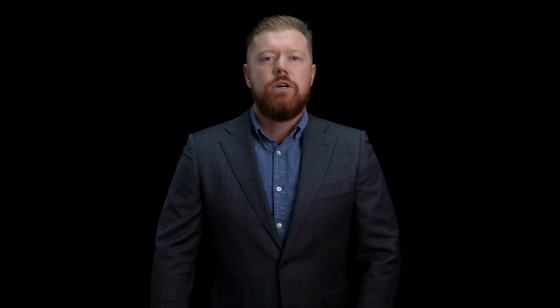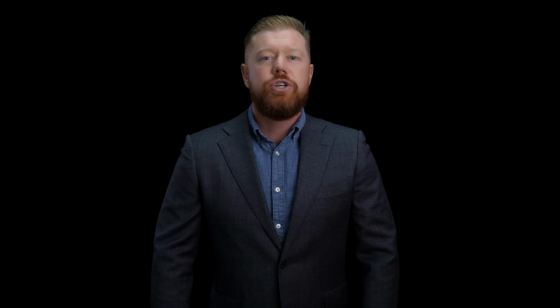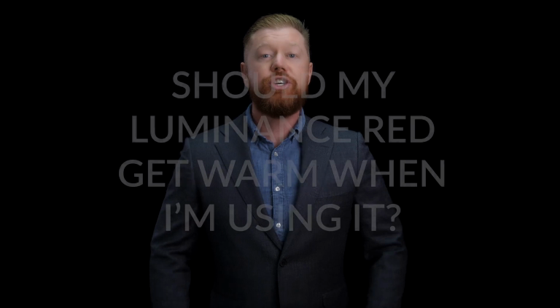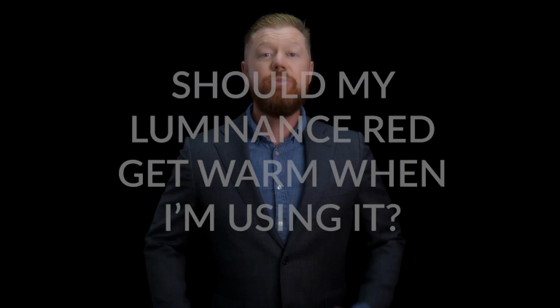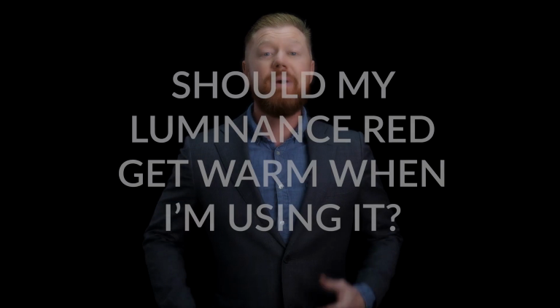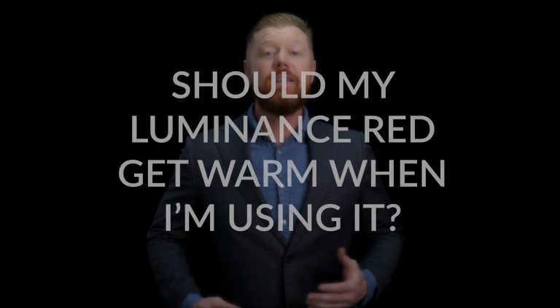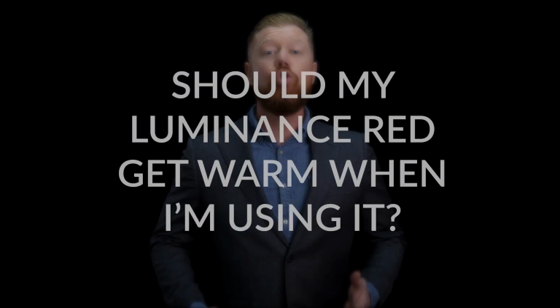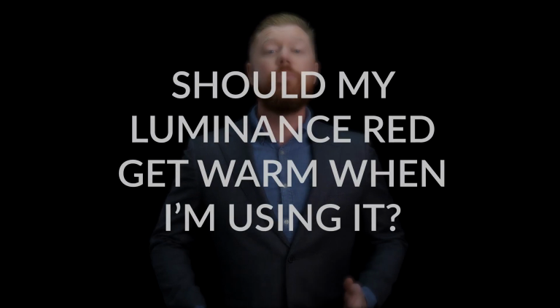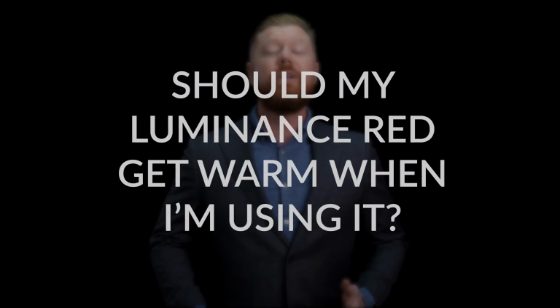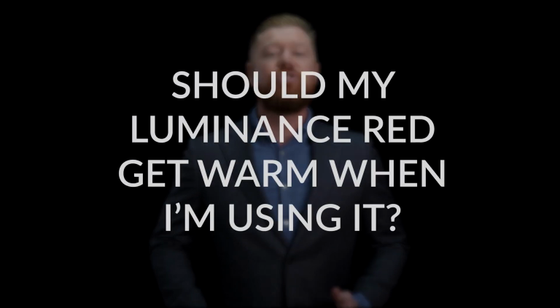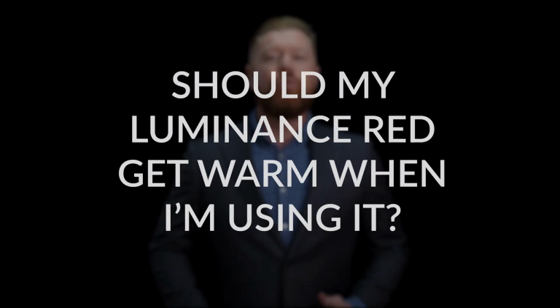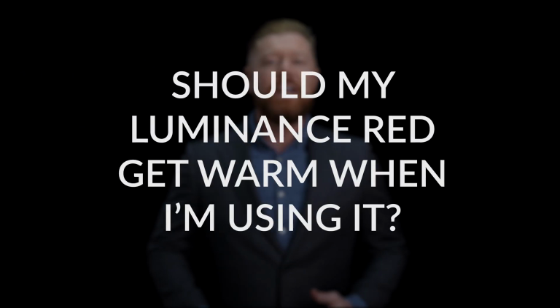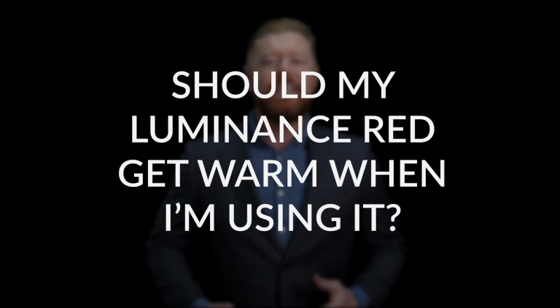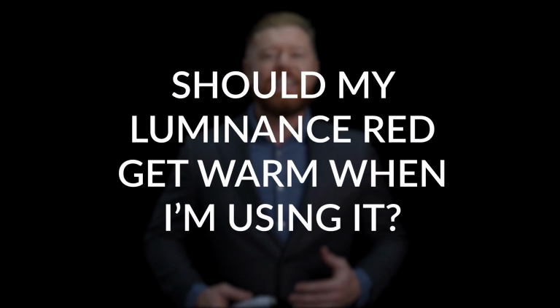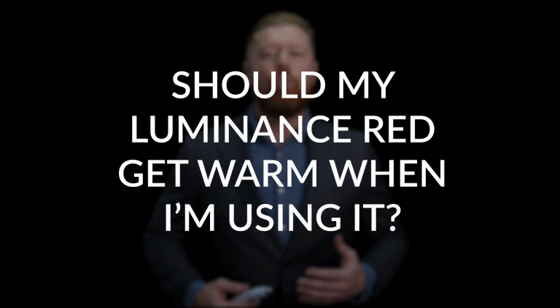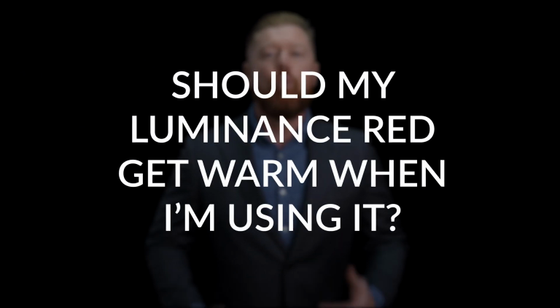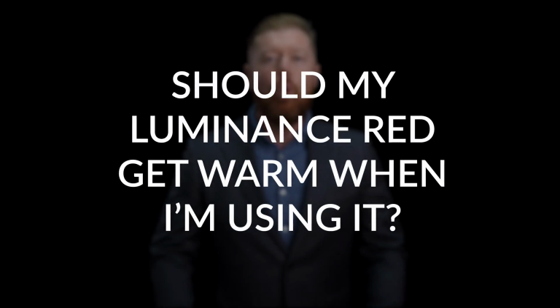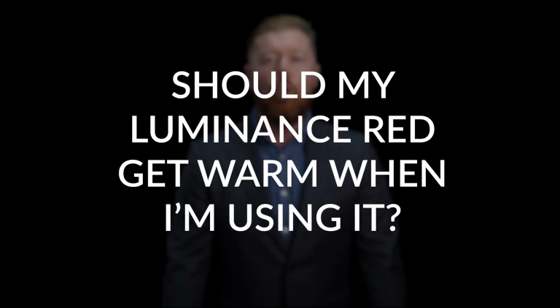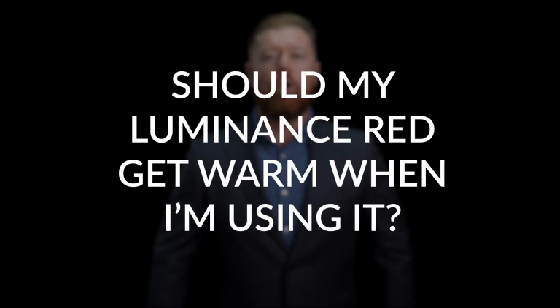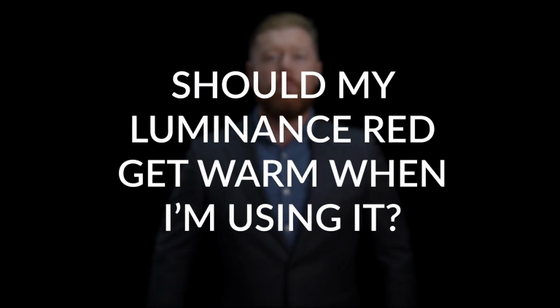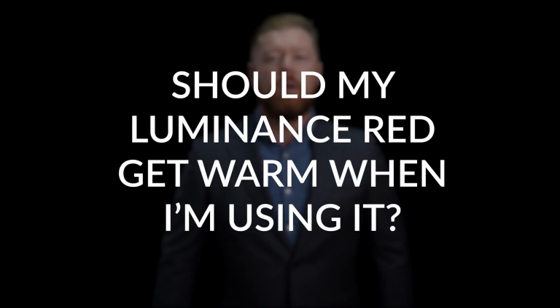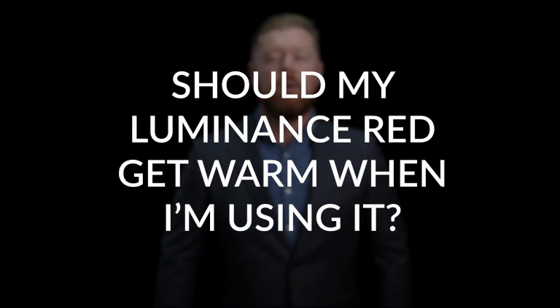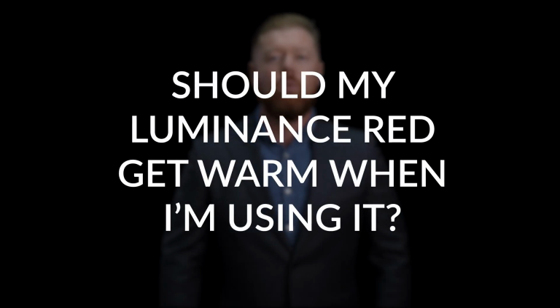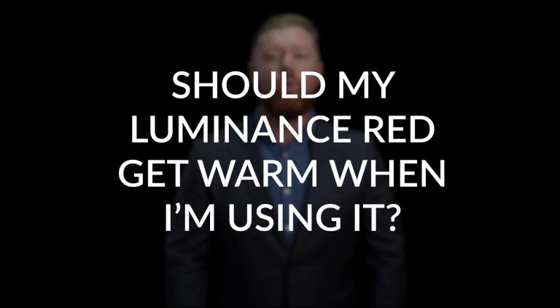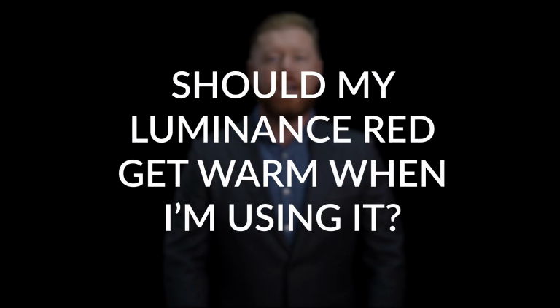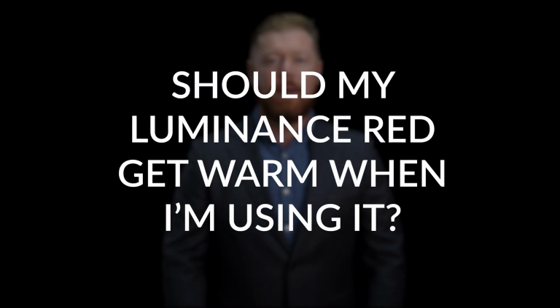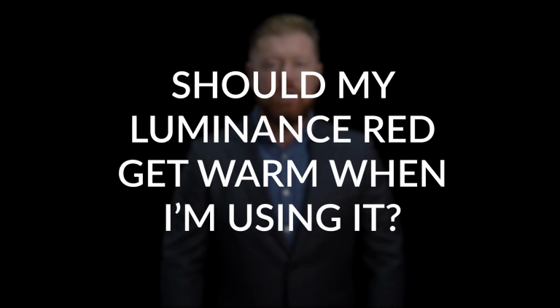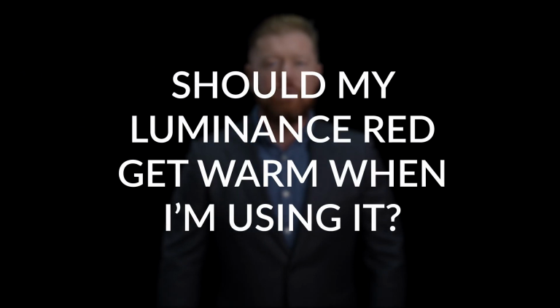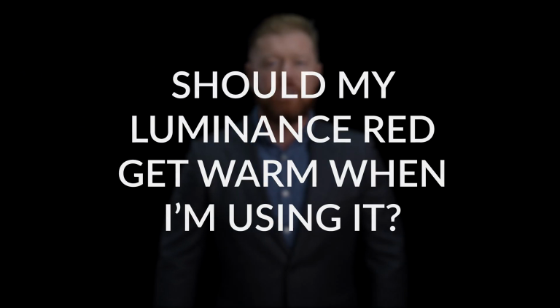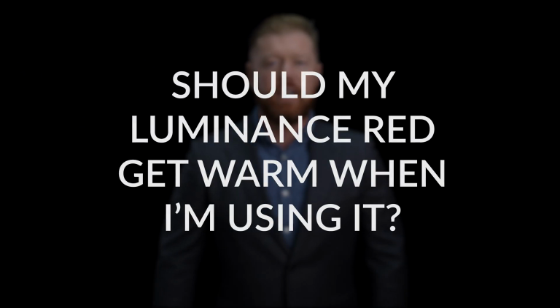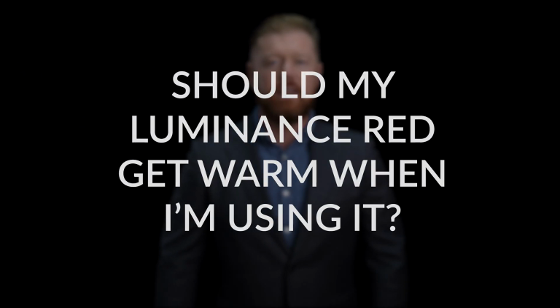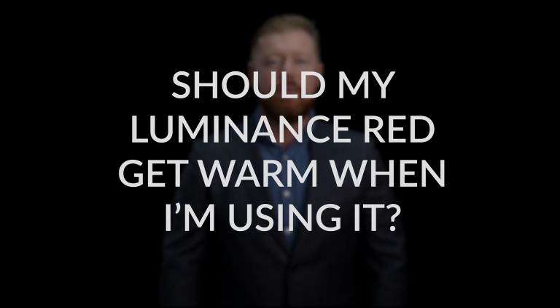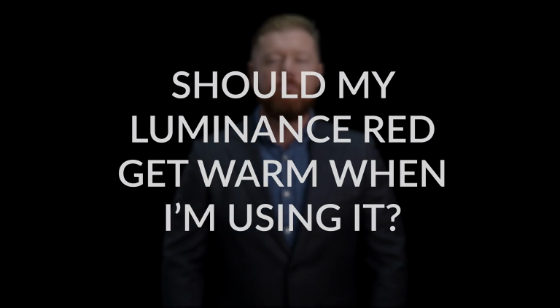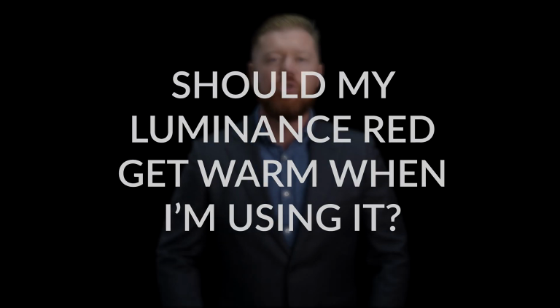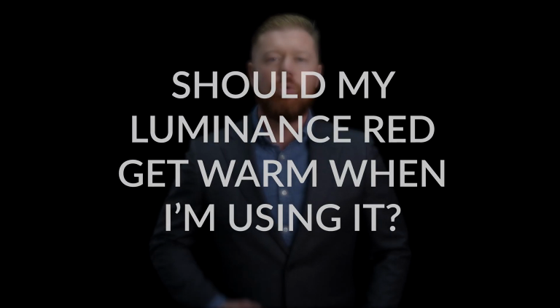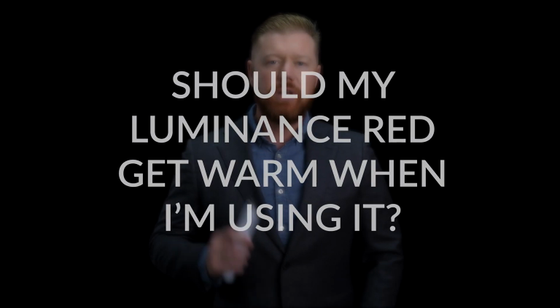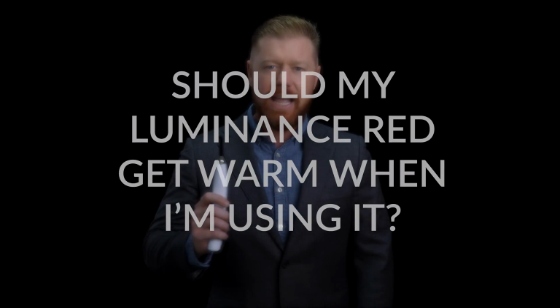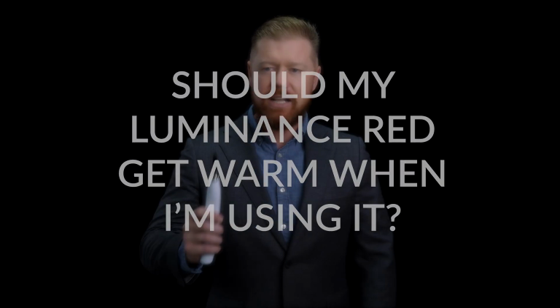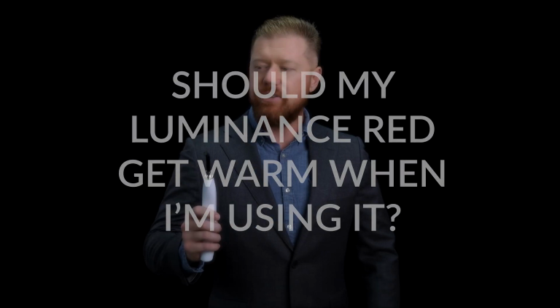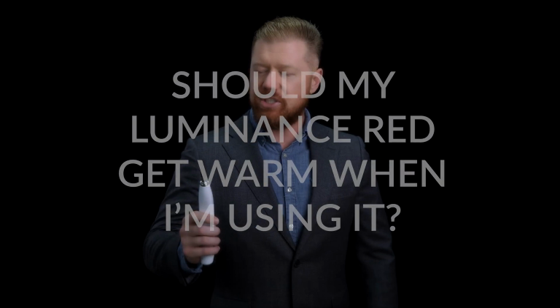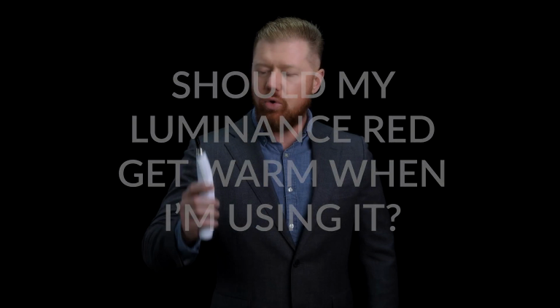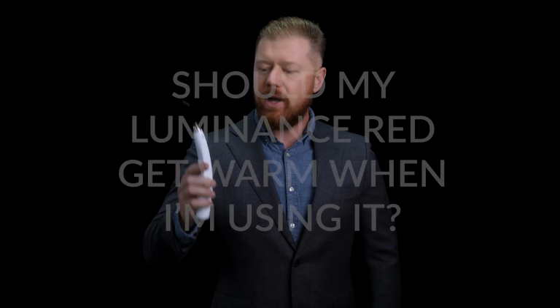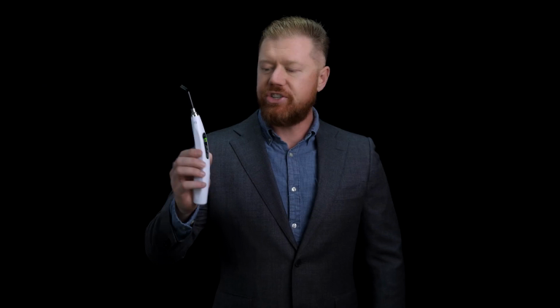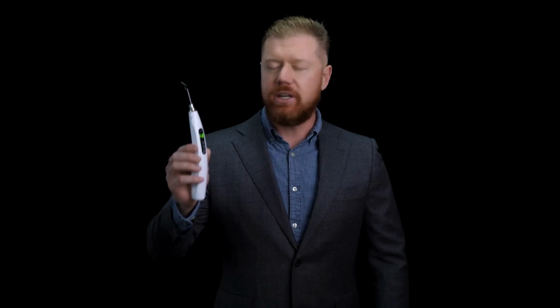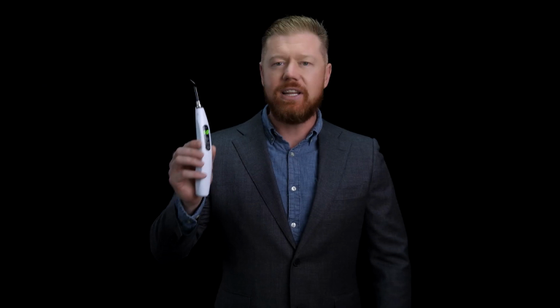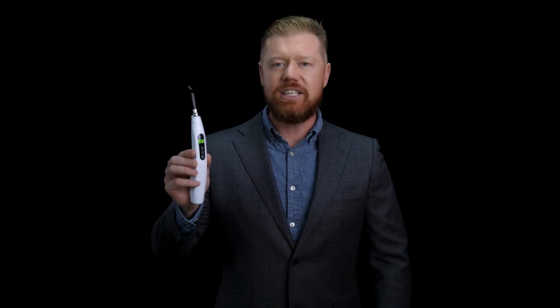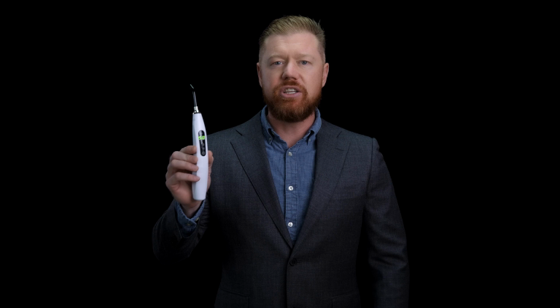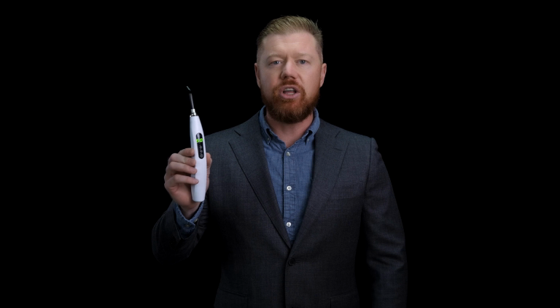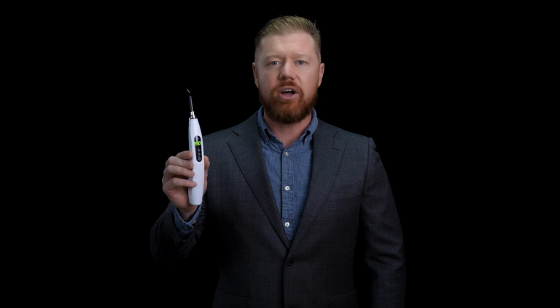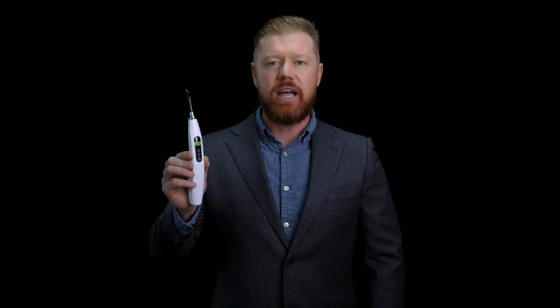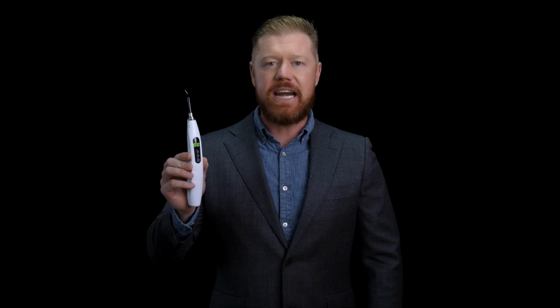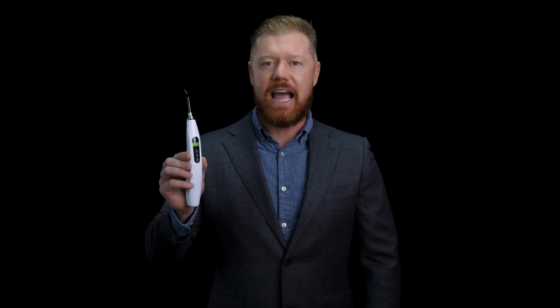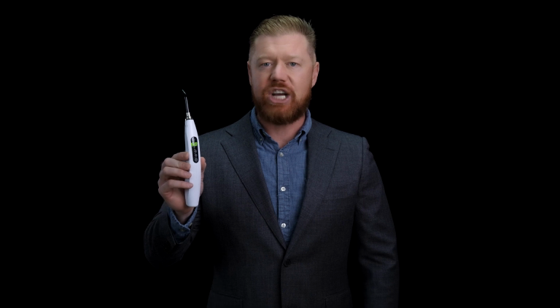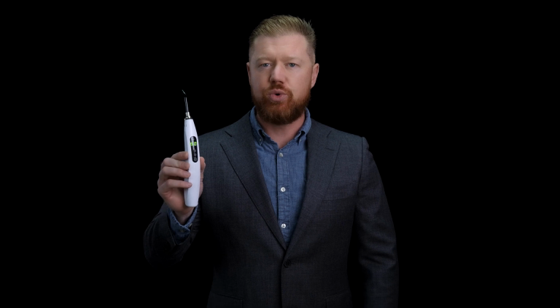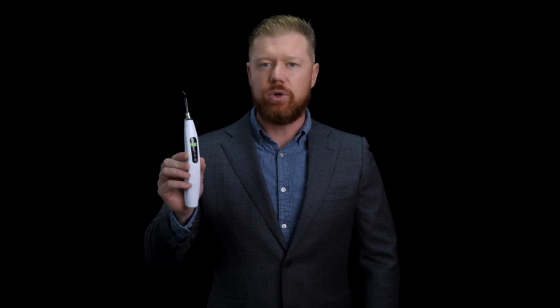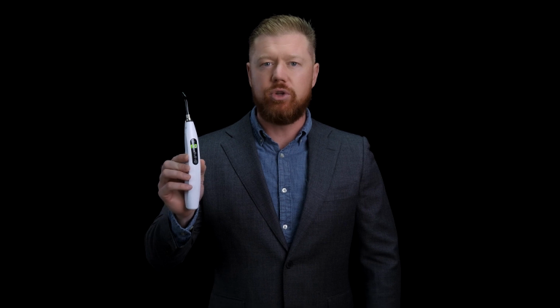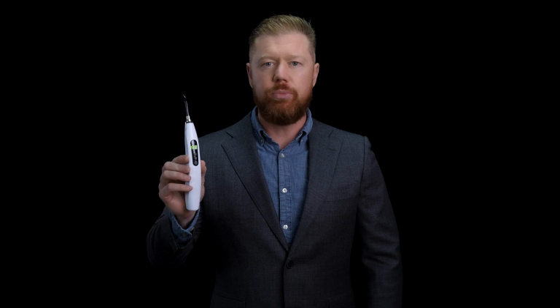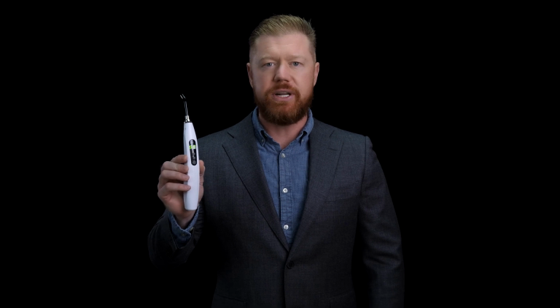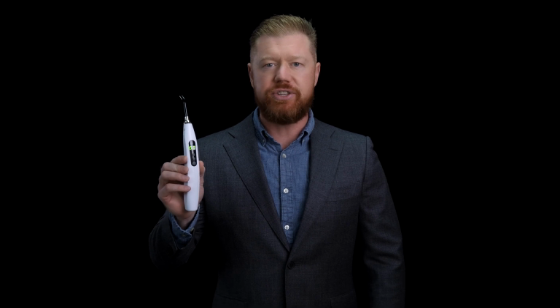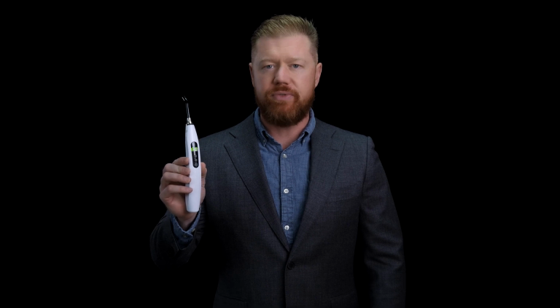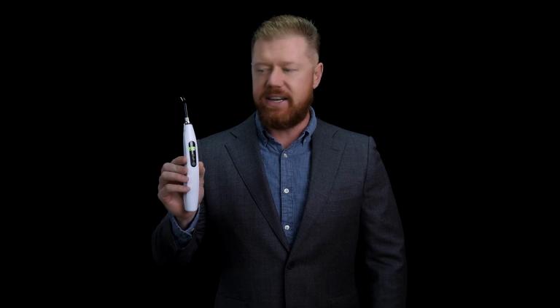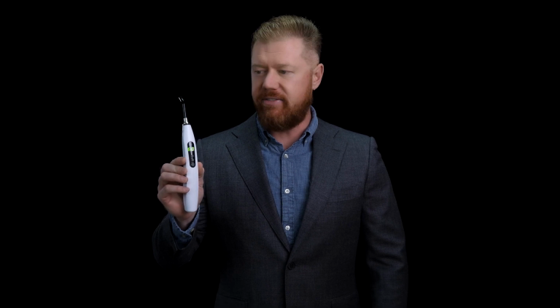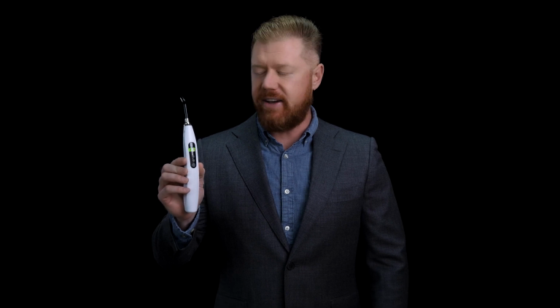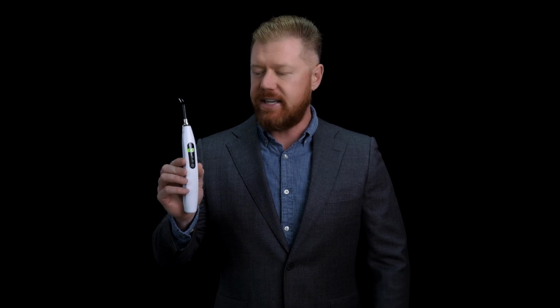Should my Luminance Red get warm when I'm using it? Well, to answer this question, let's look at an actual Luminance Red device.